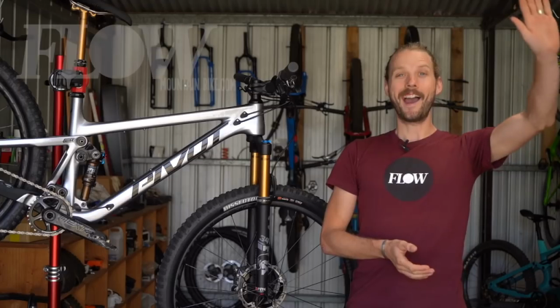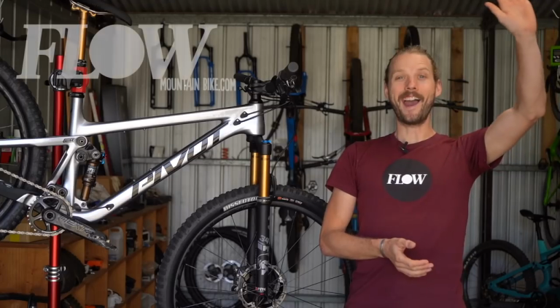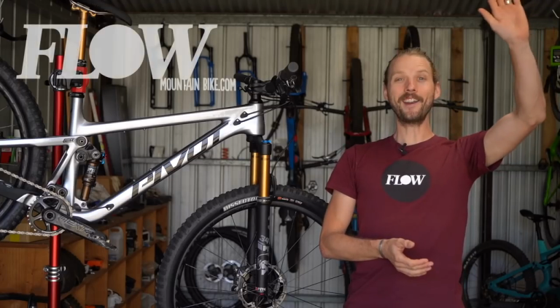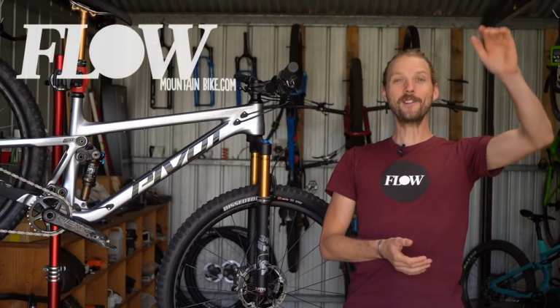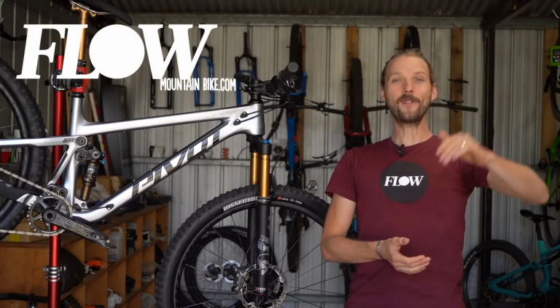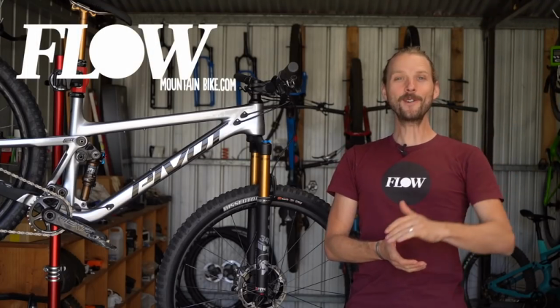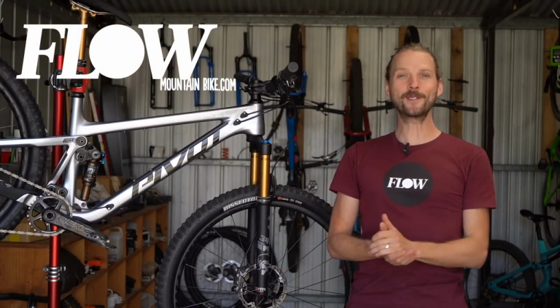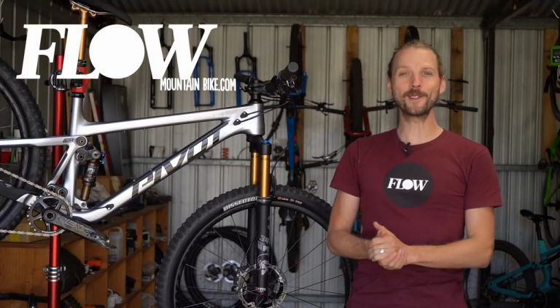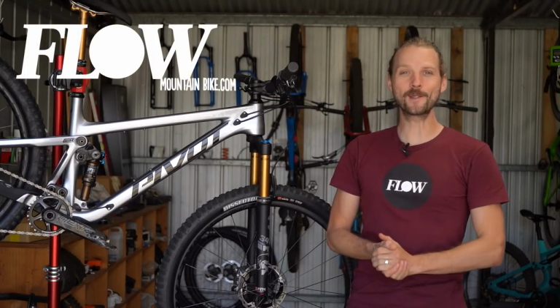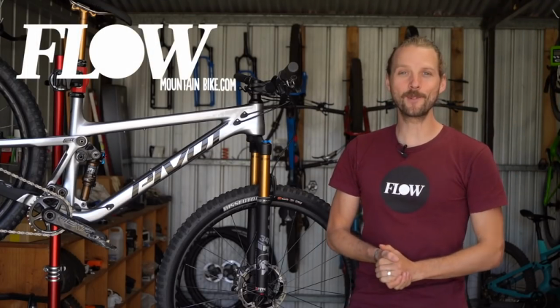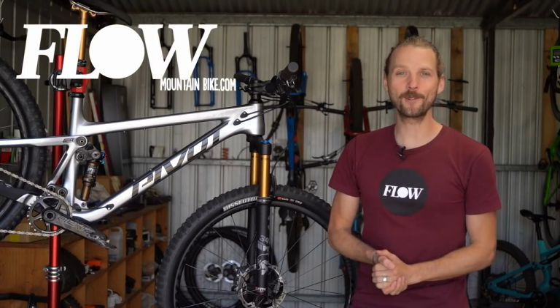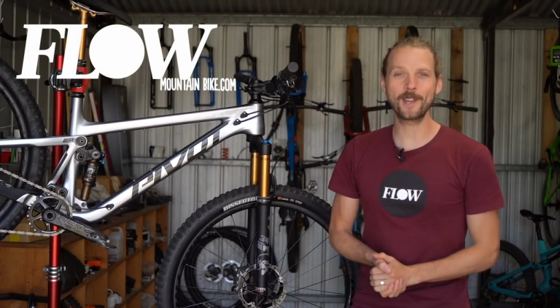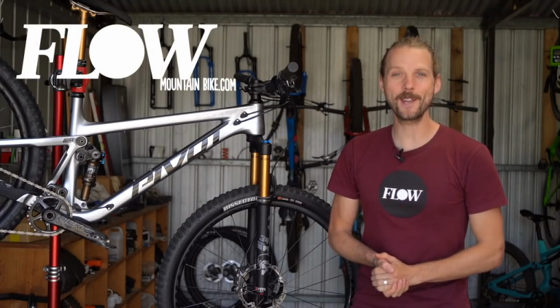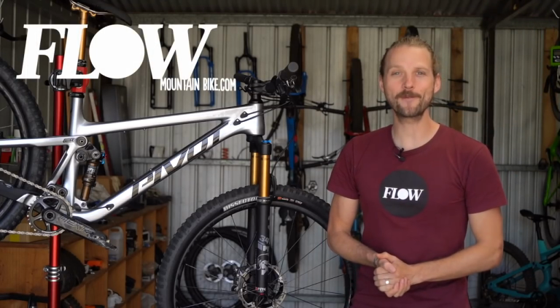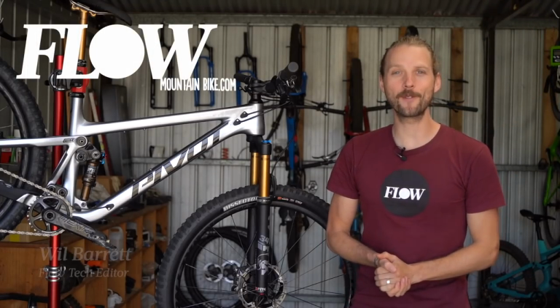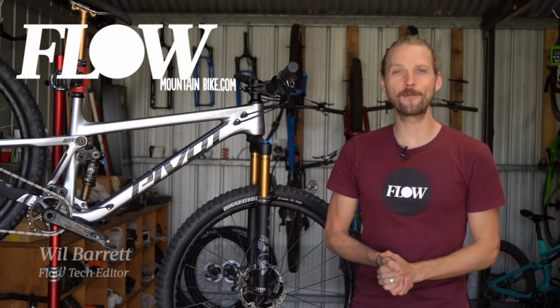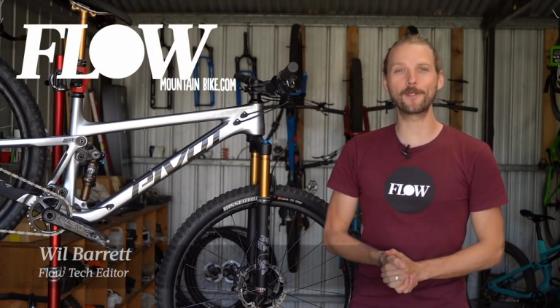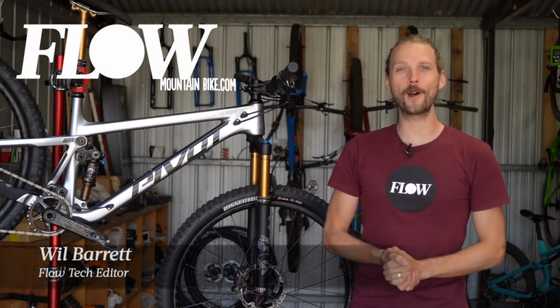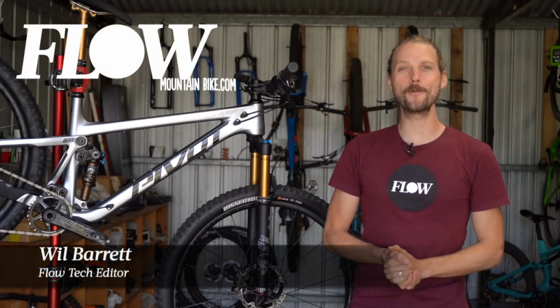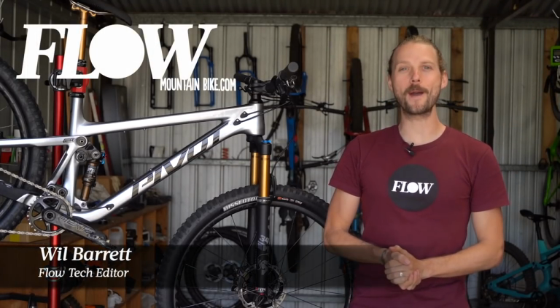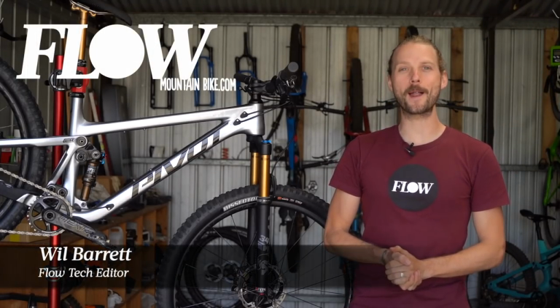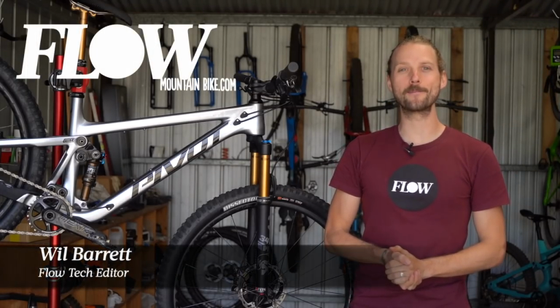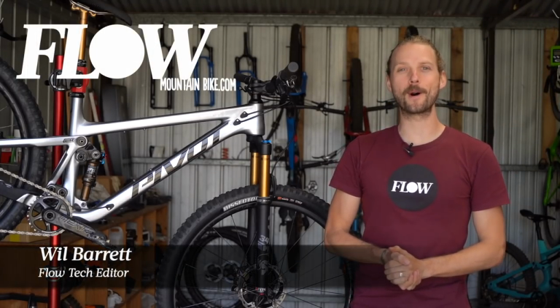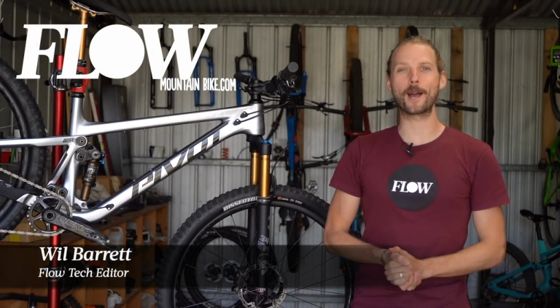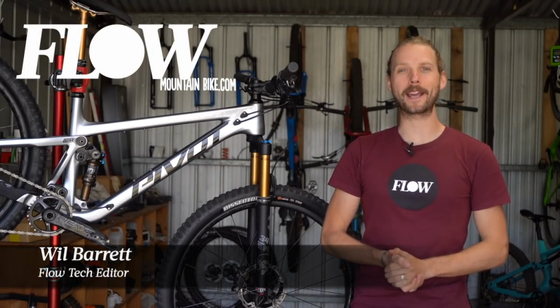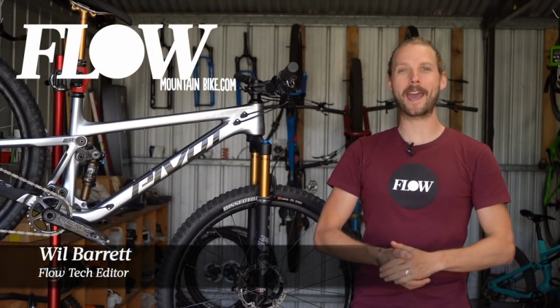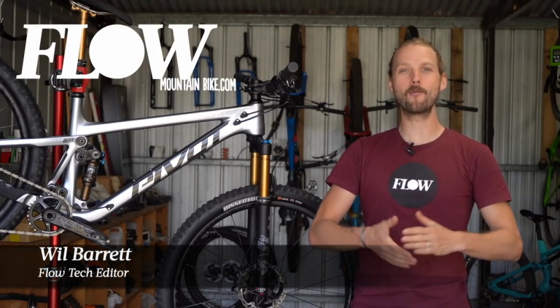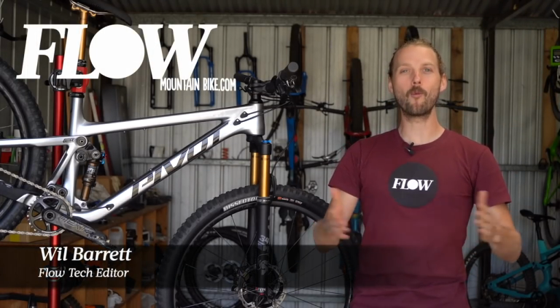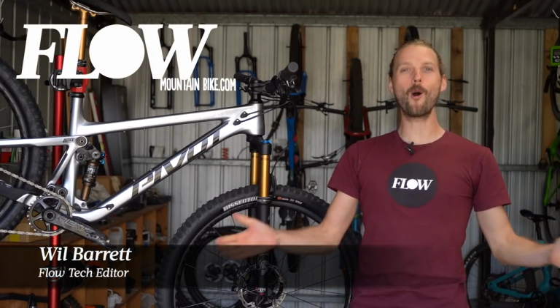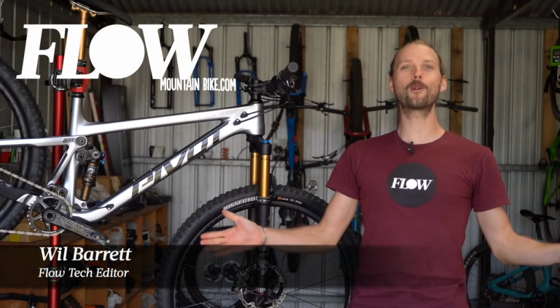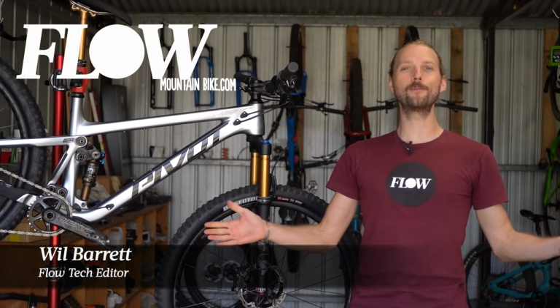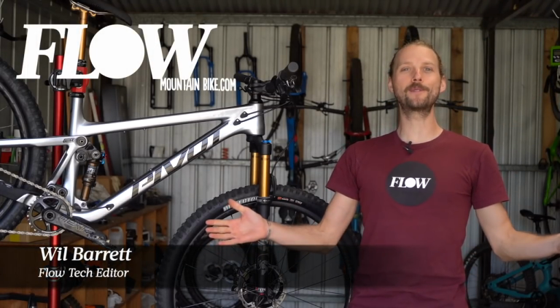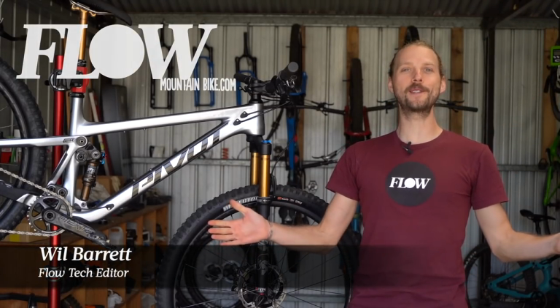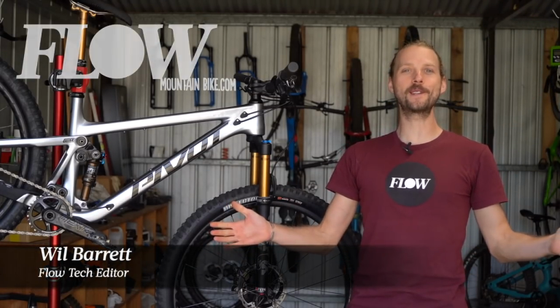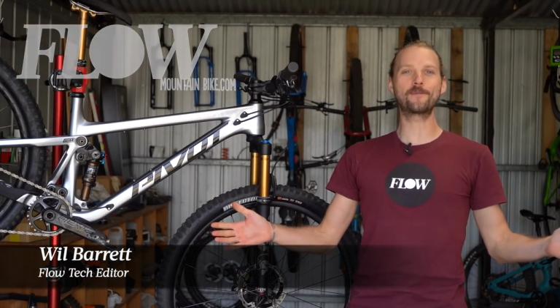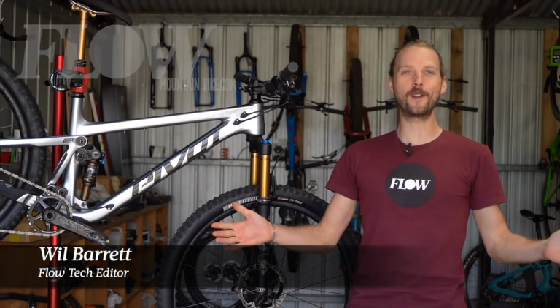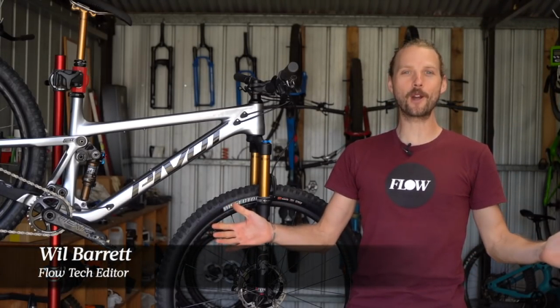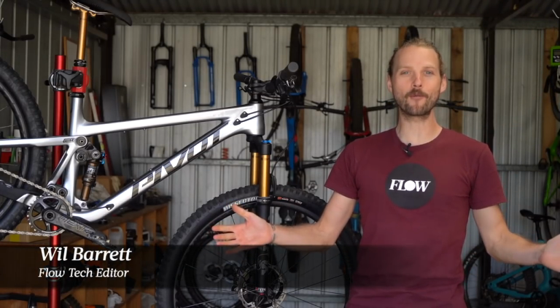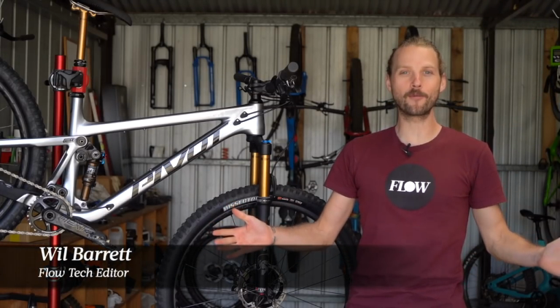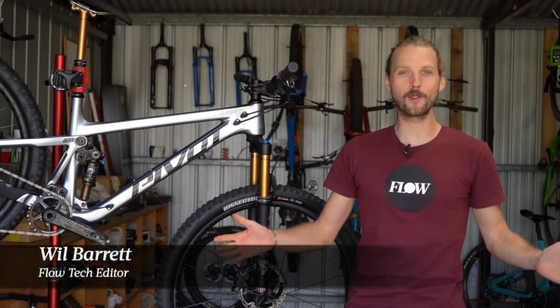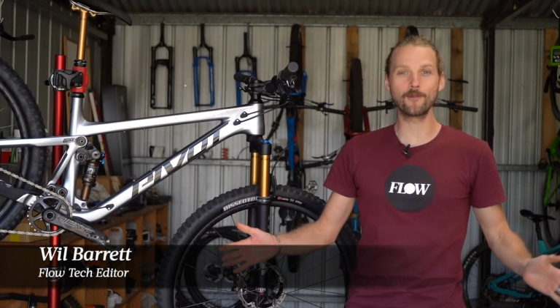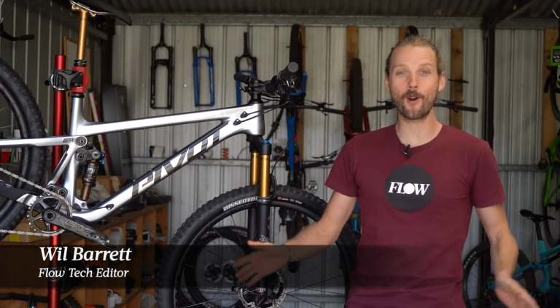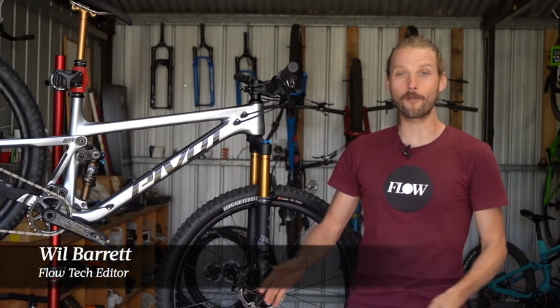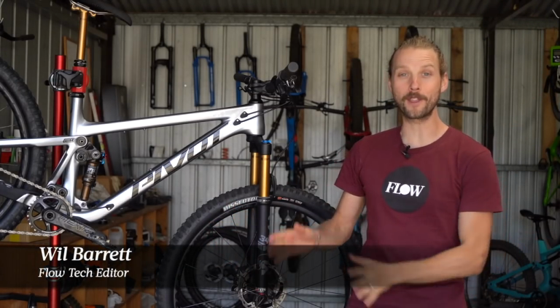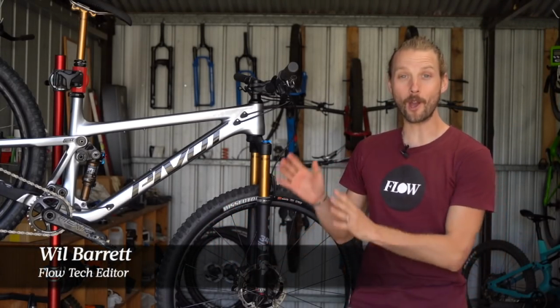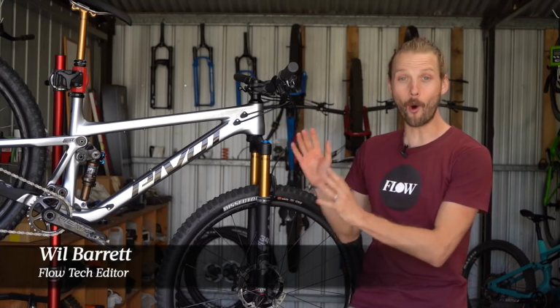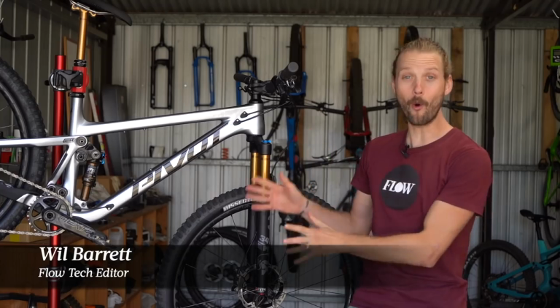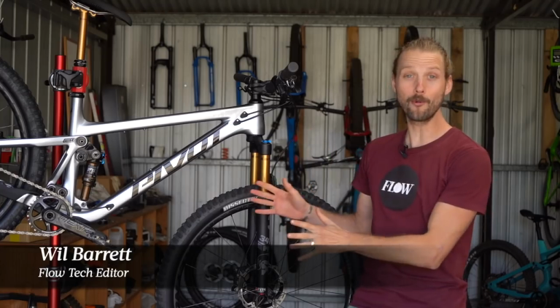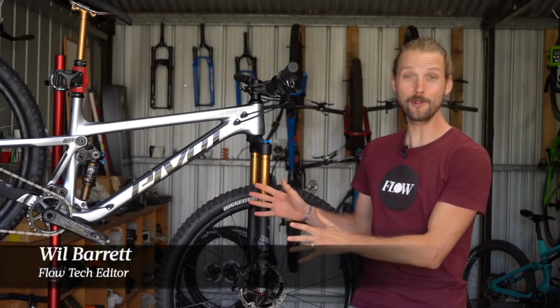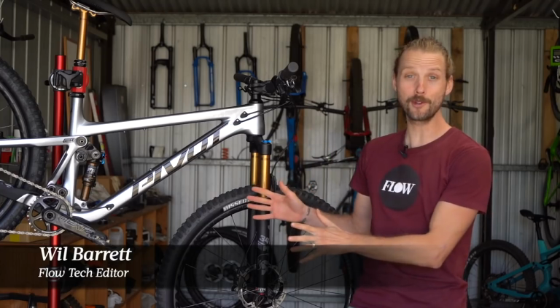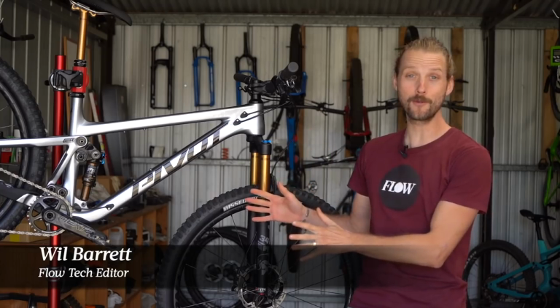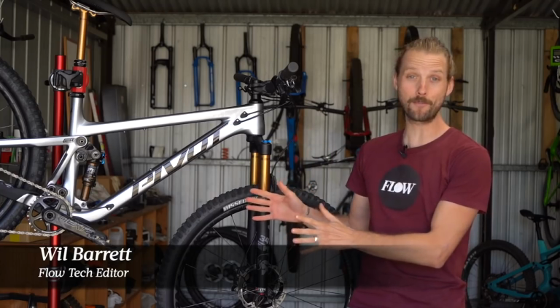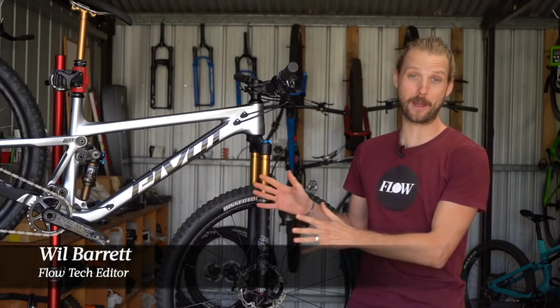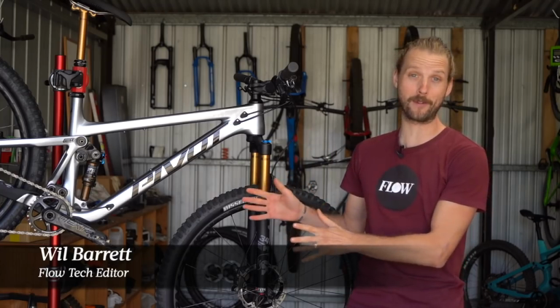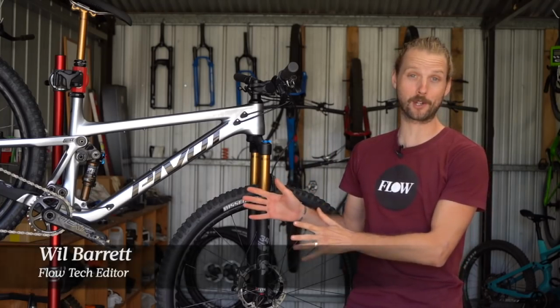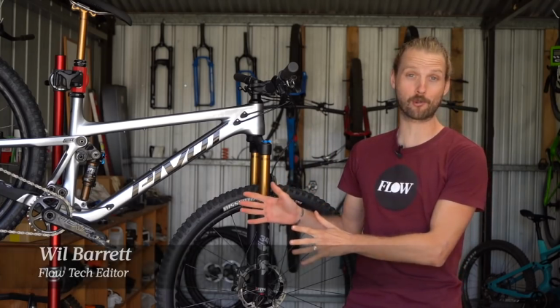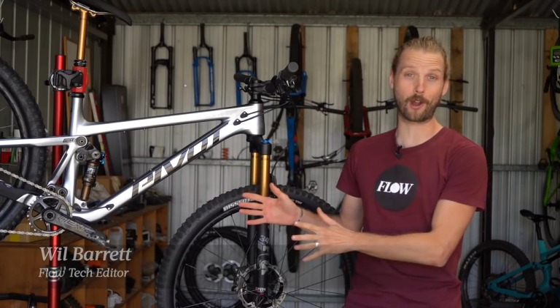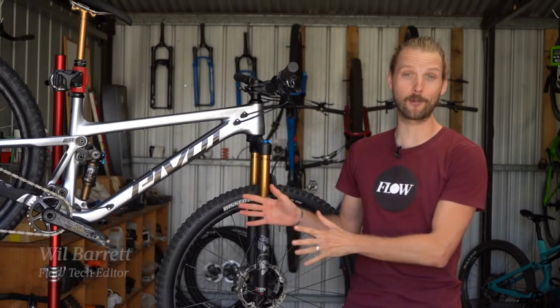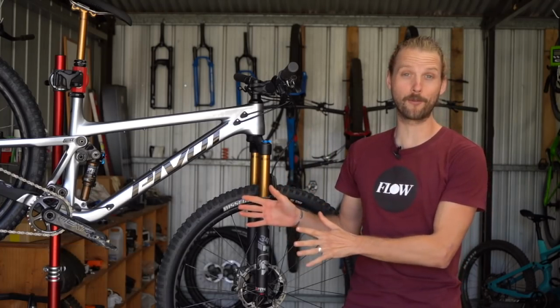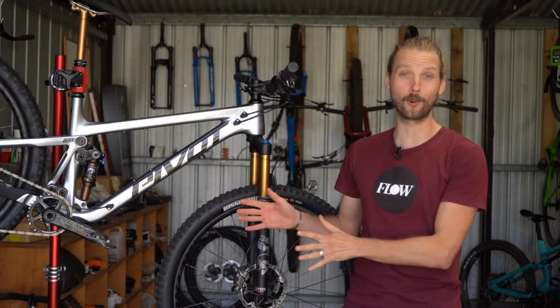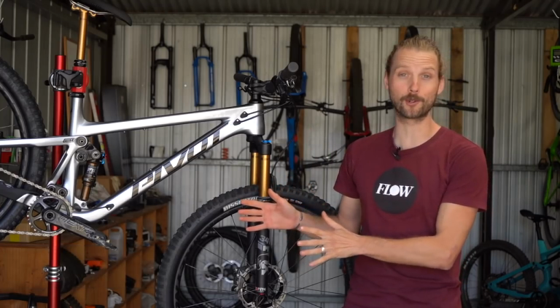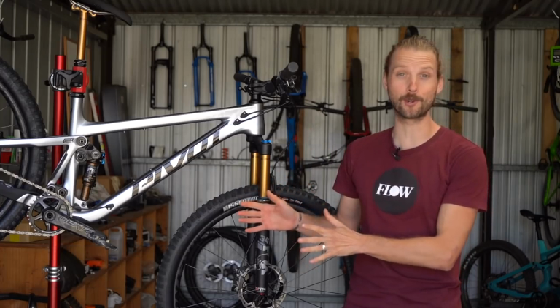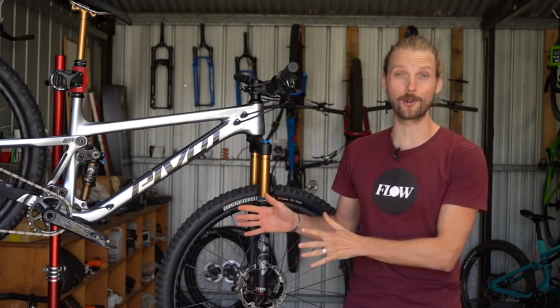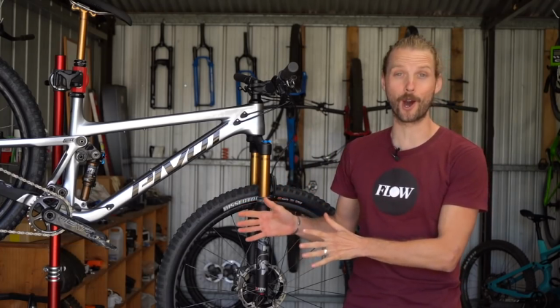Howdy folks, it's Will here from Flow Mountain Bike and welcome to this video review of the all new Pivot Trail 429.